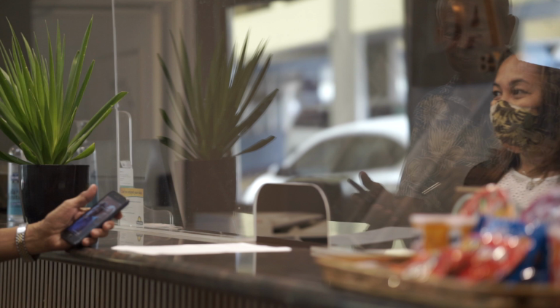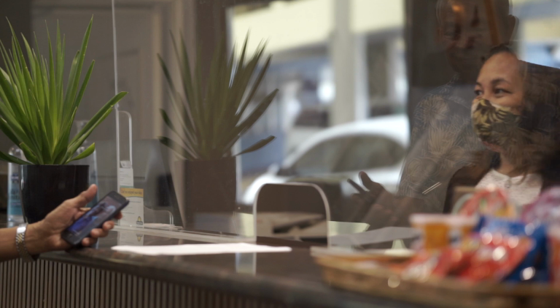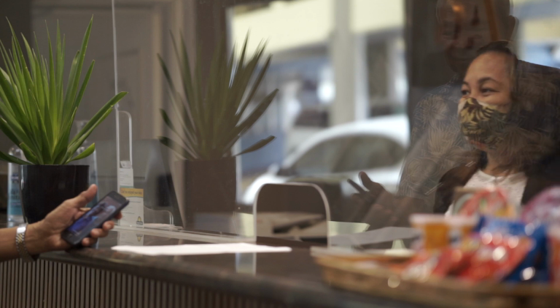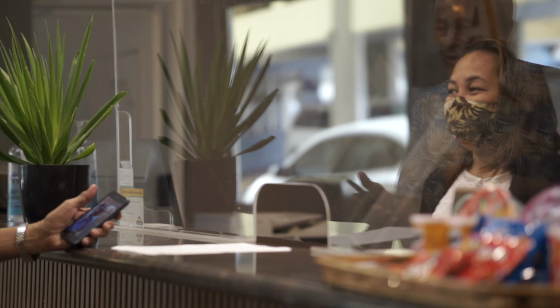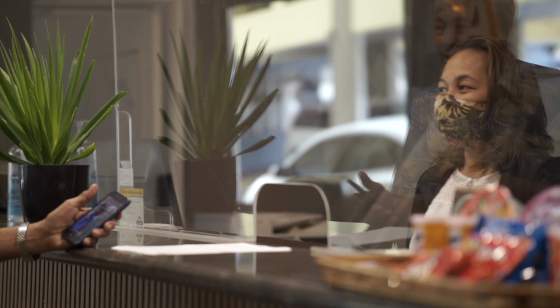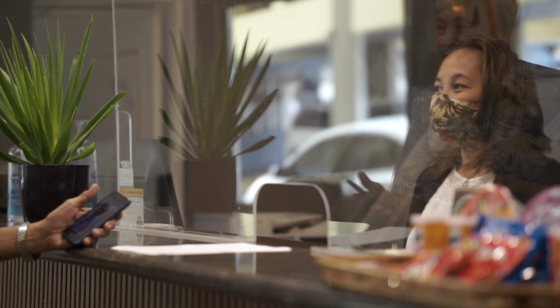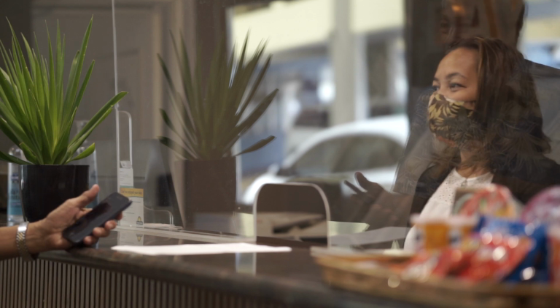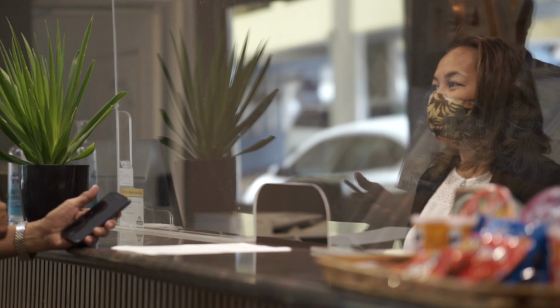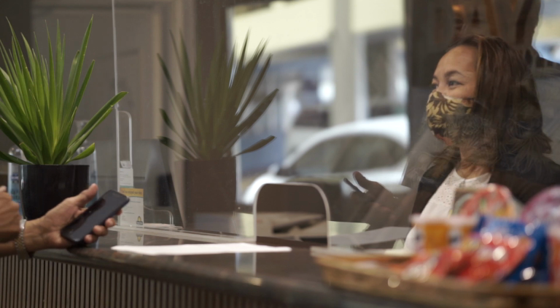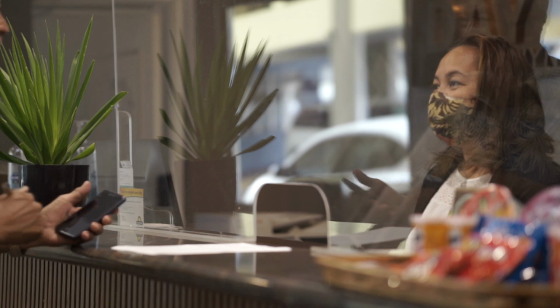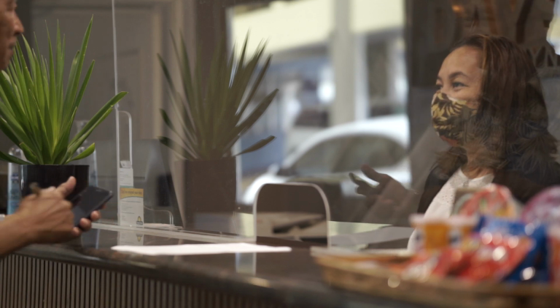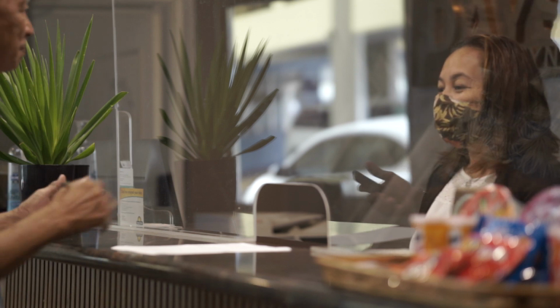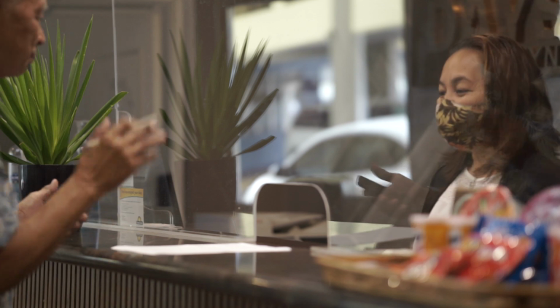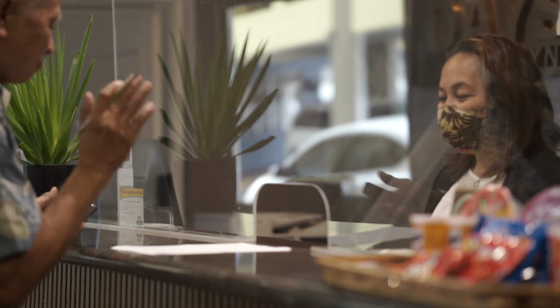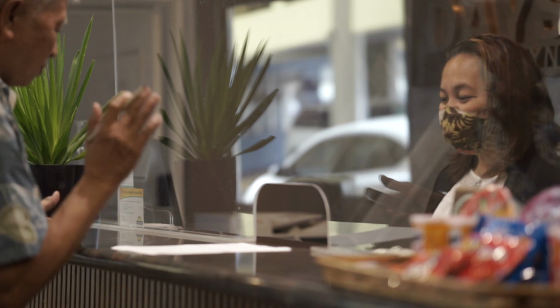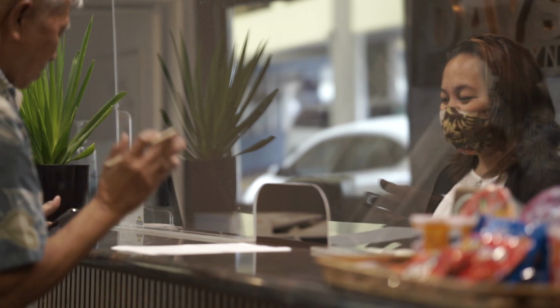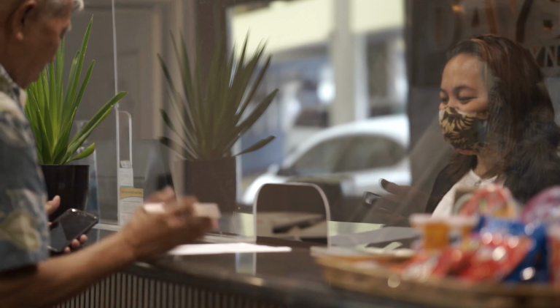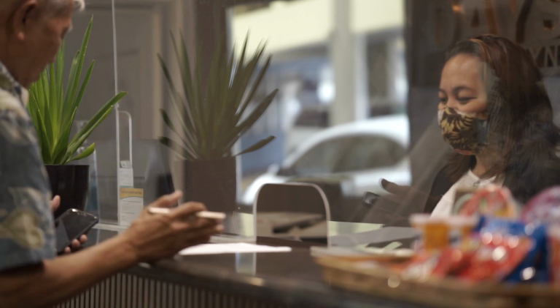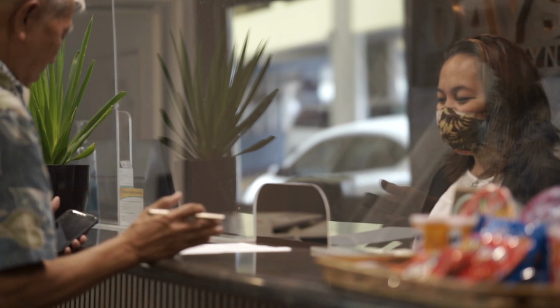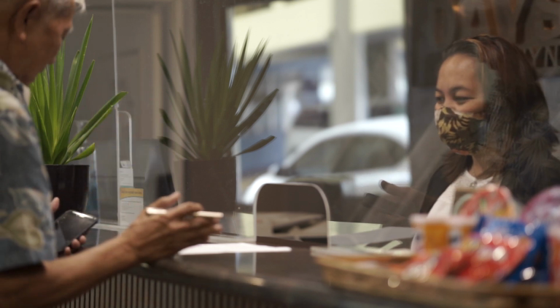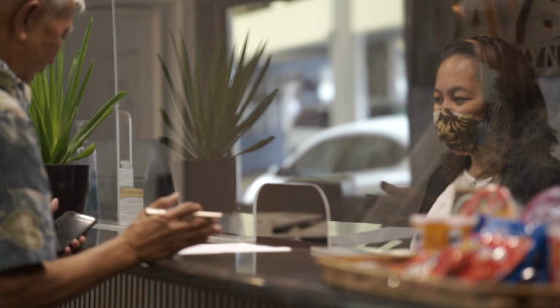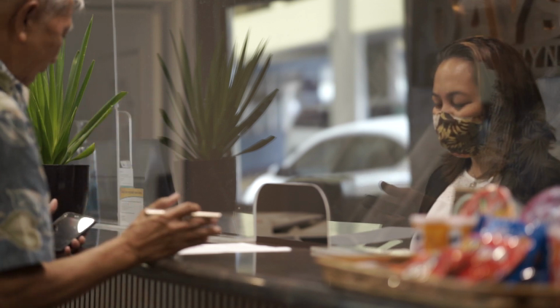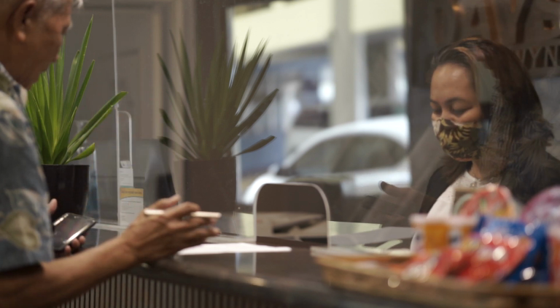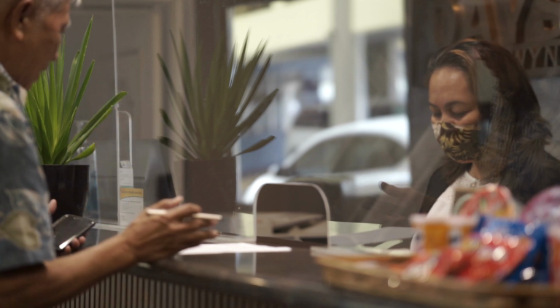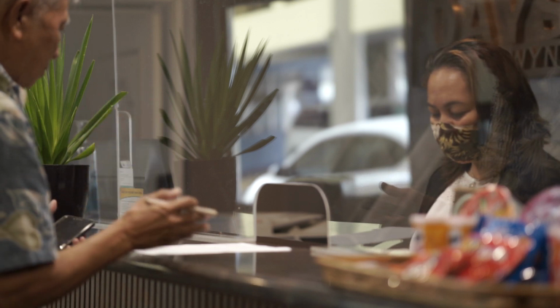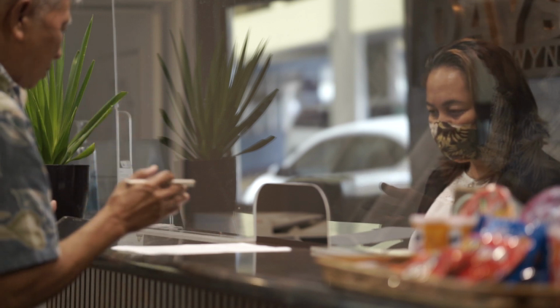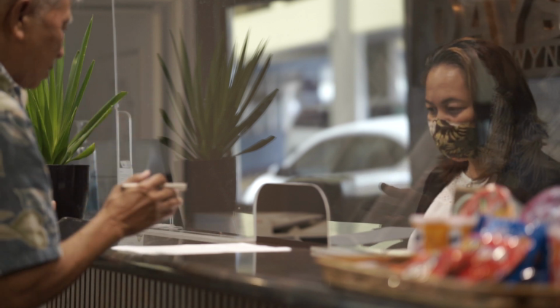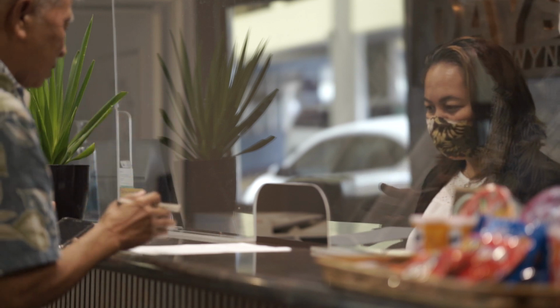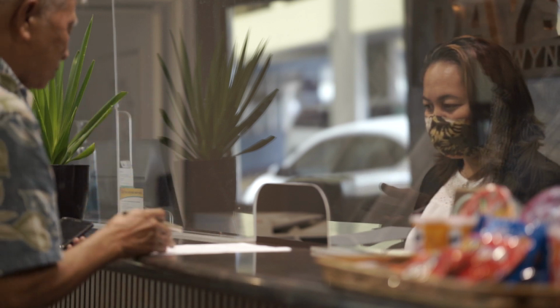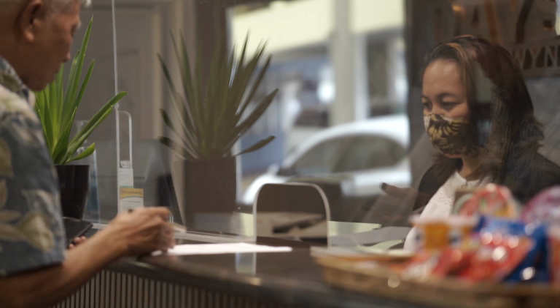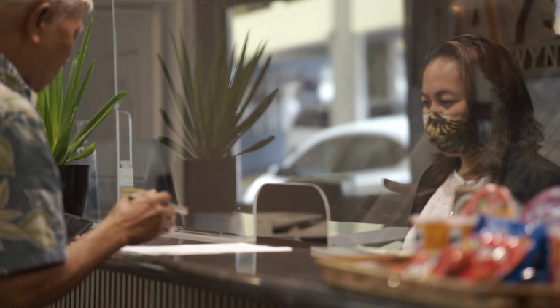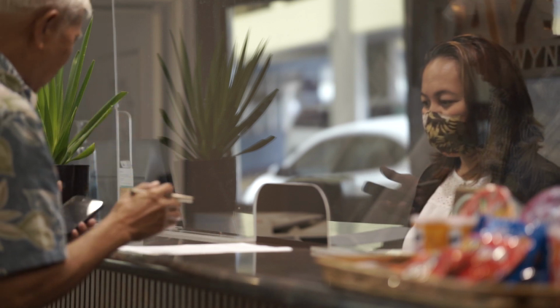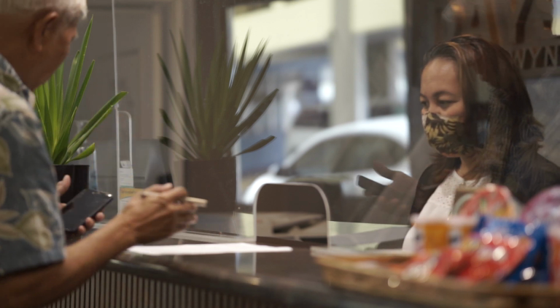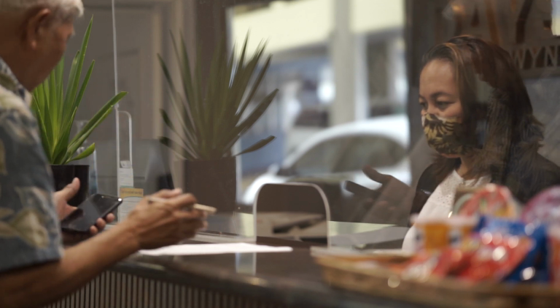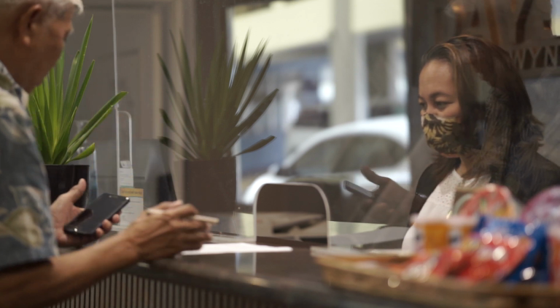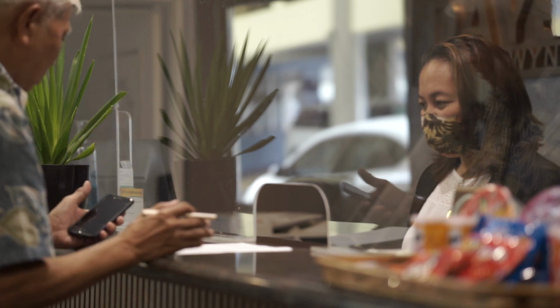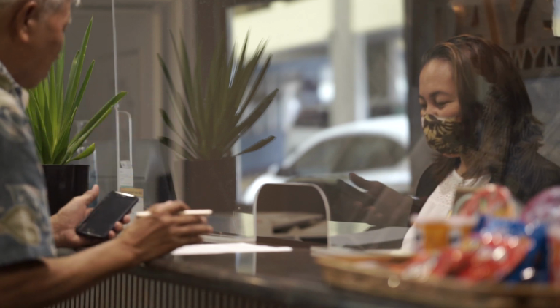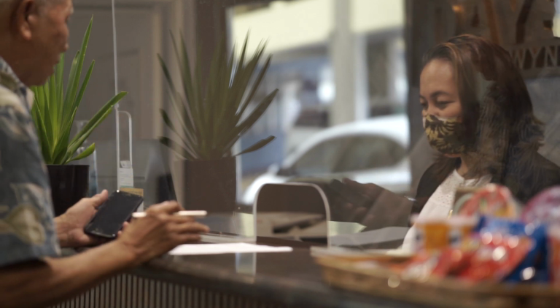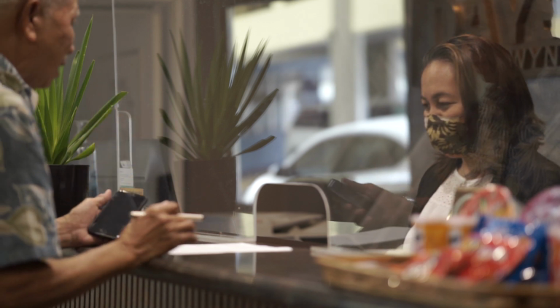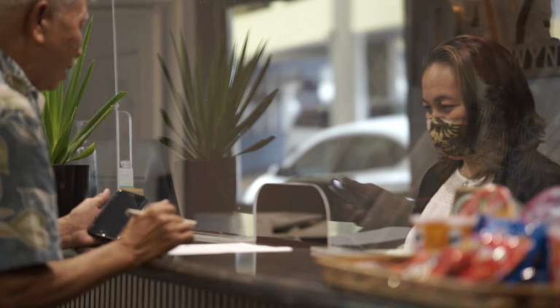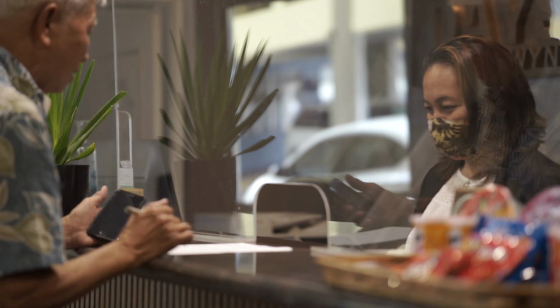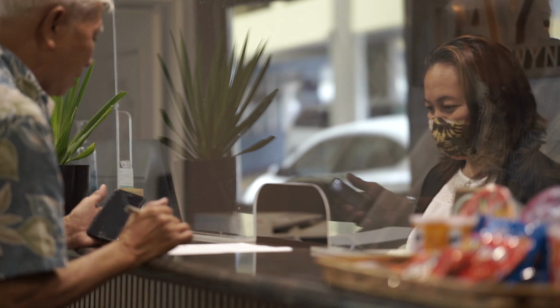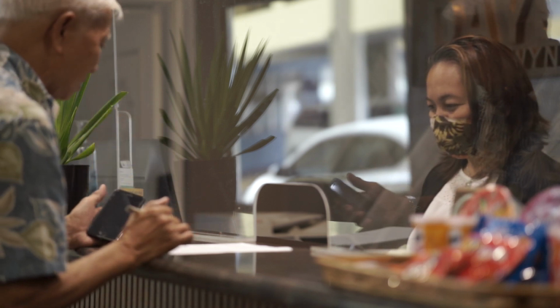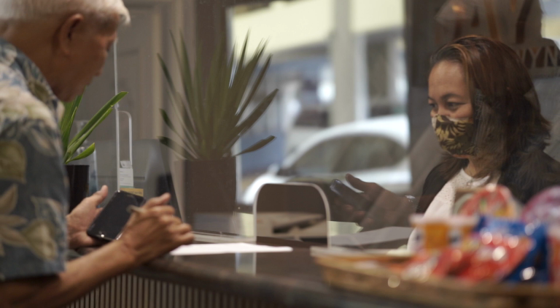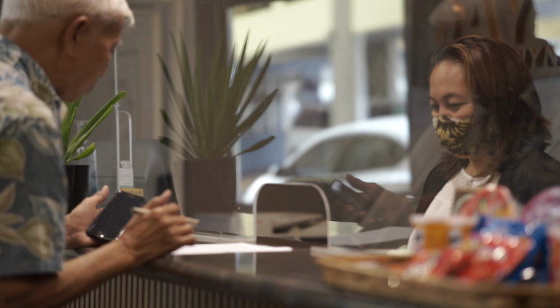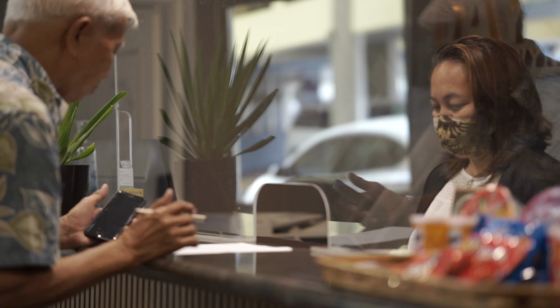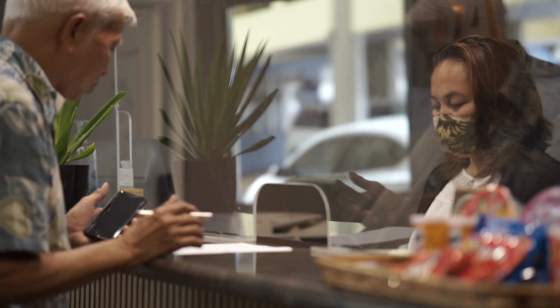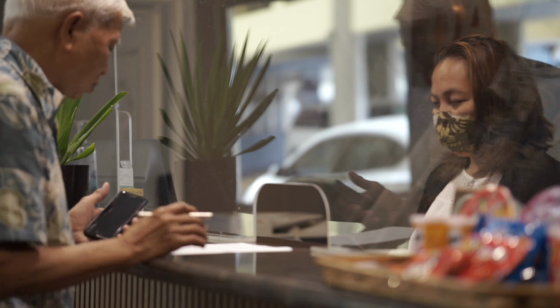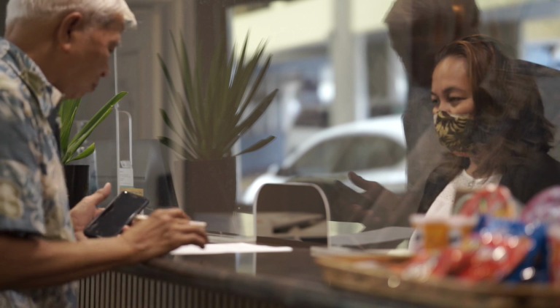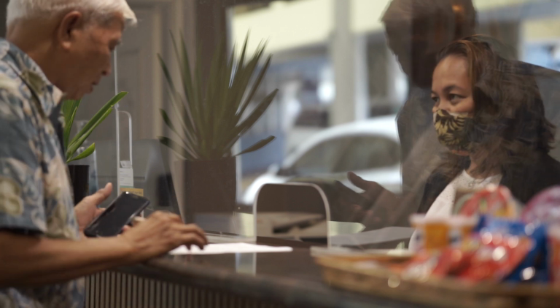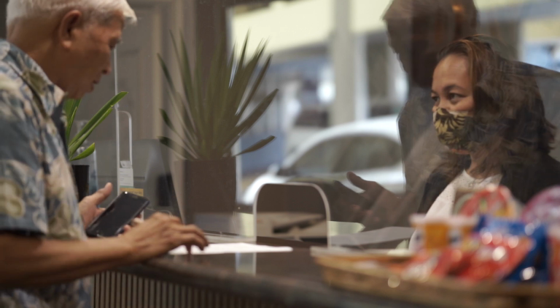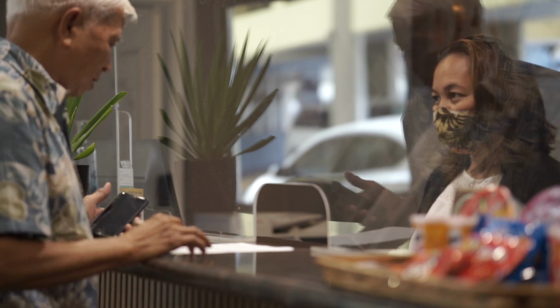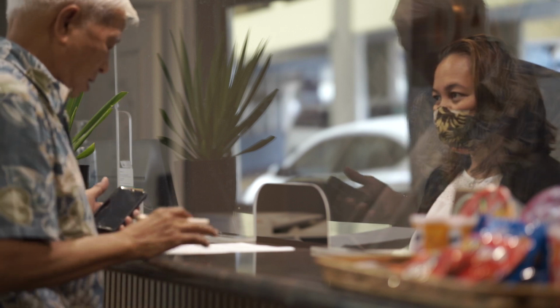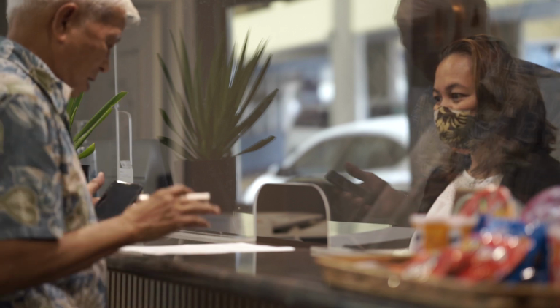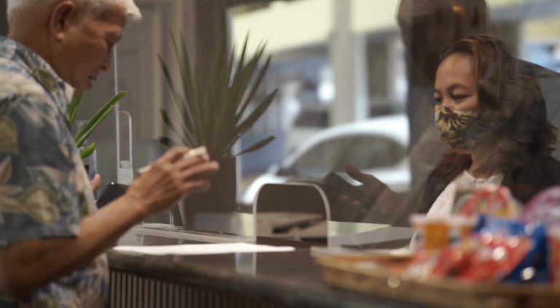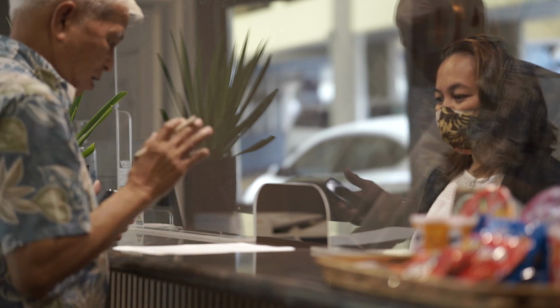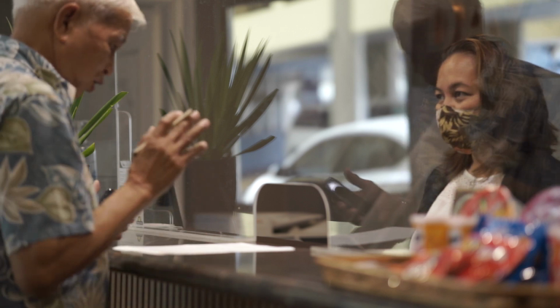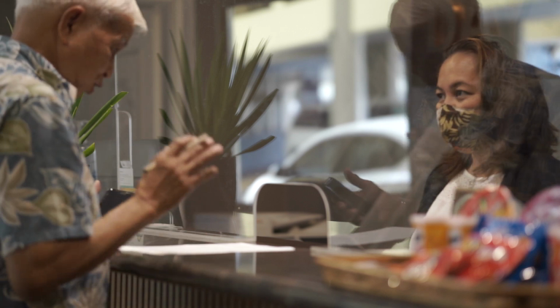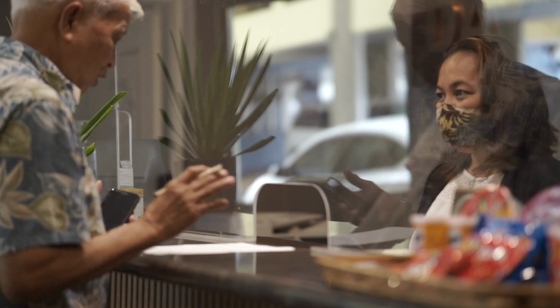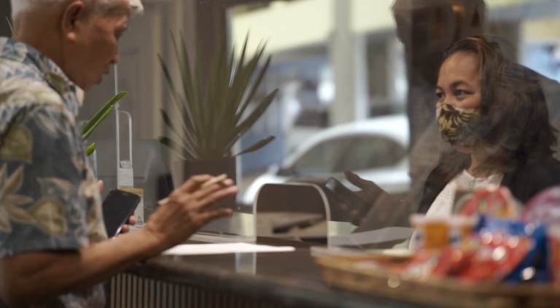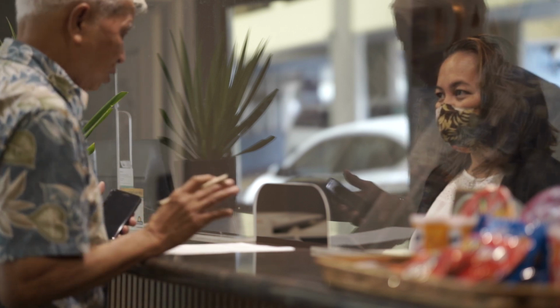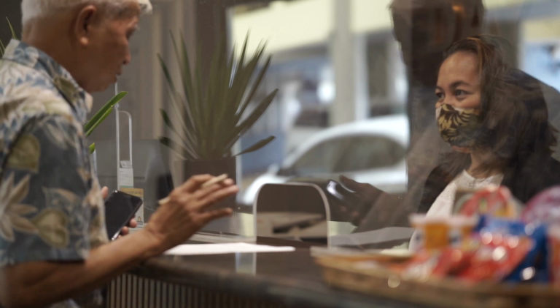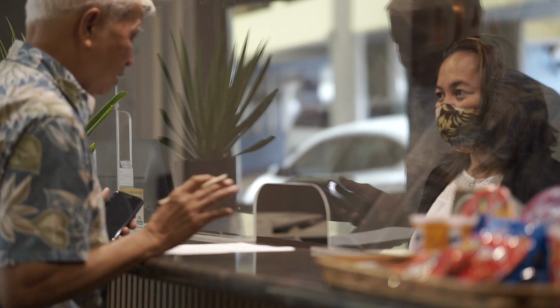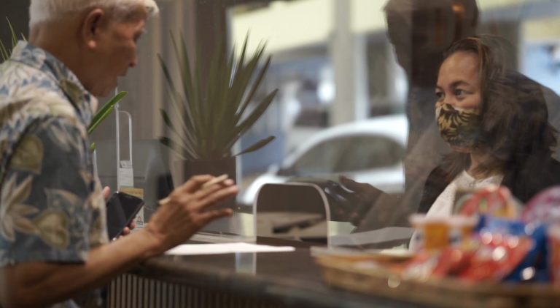Yes, good morning. Hi, good morning. Yeah, I may be checking here online, and I want to make a check-in today.